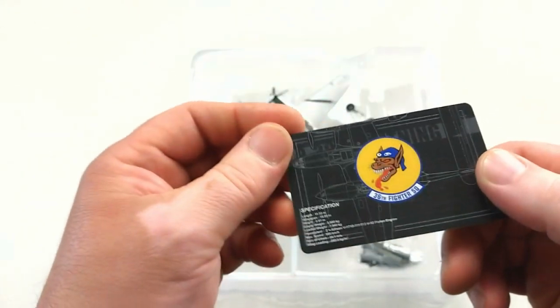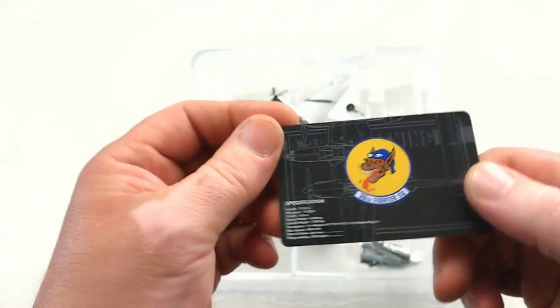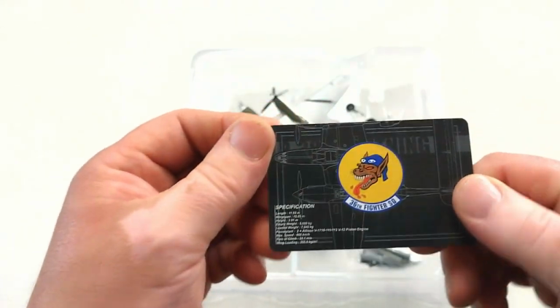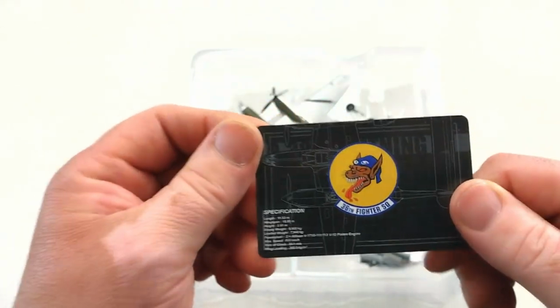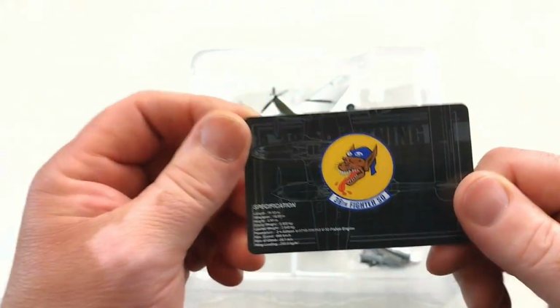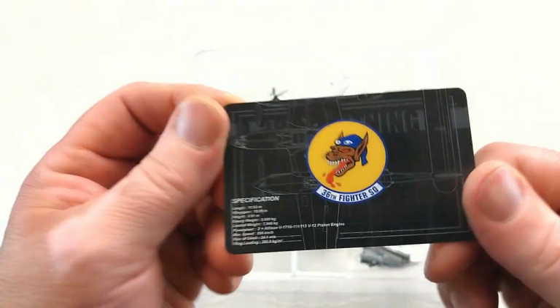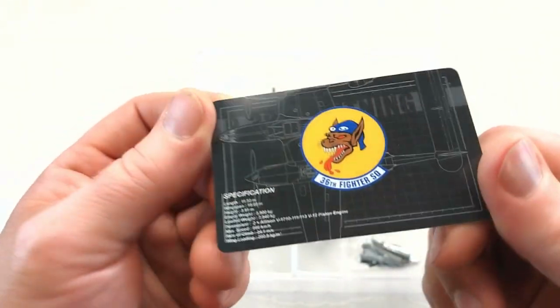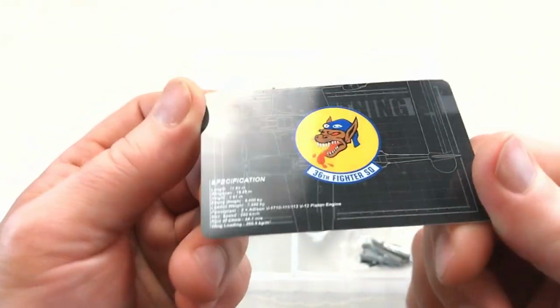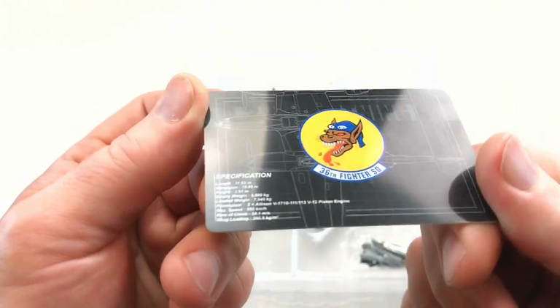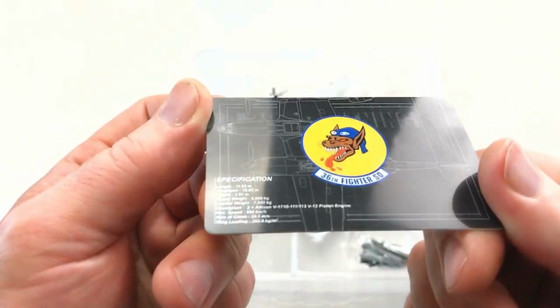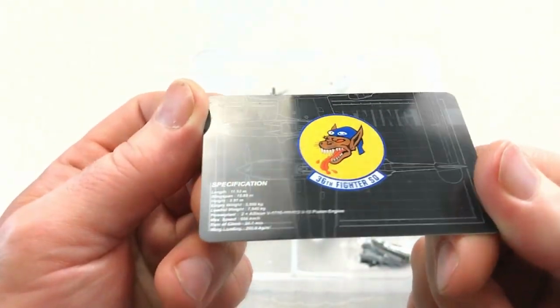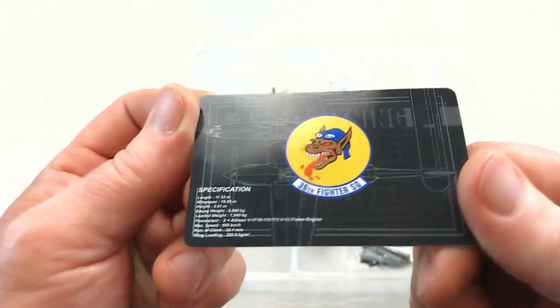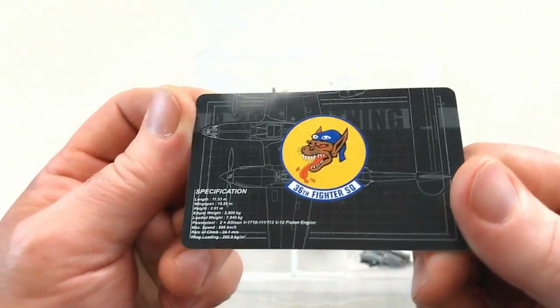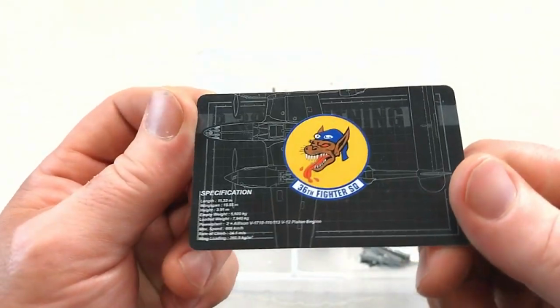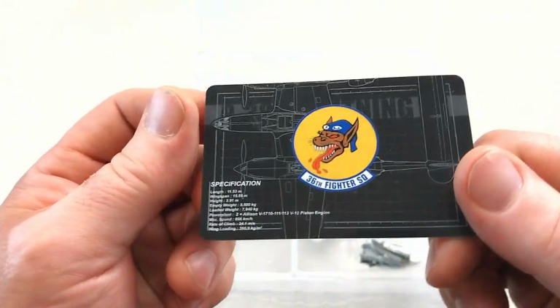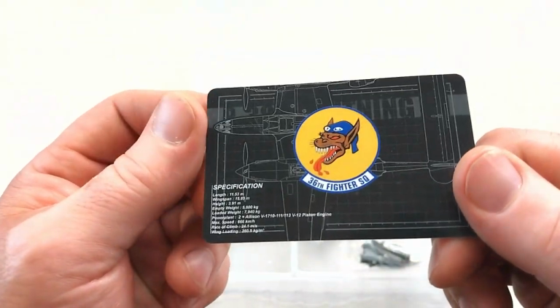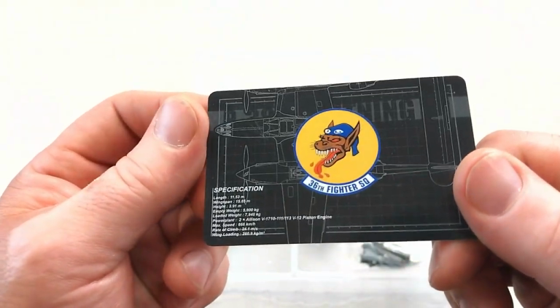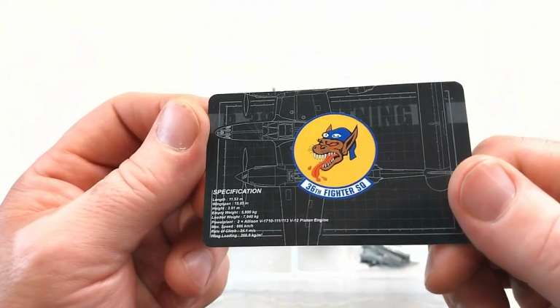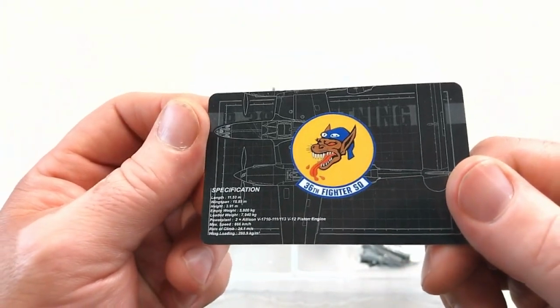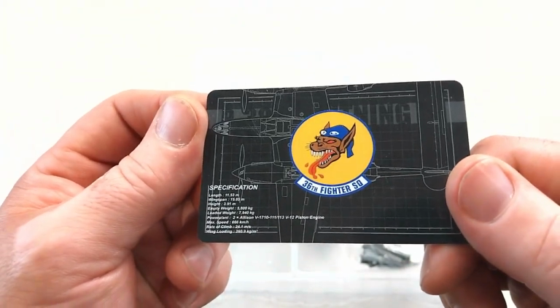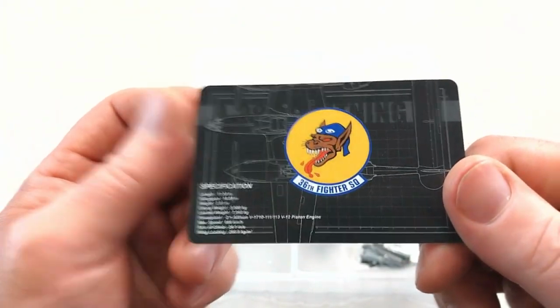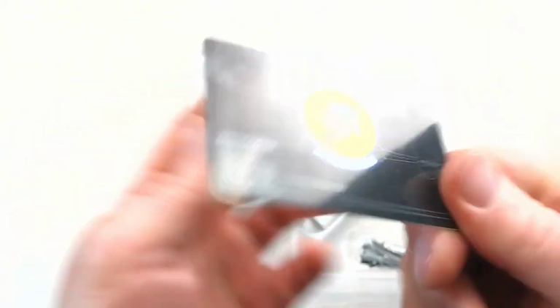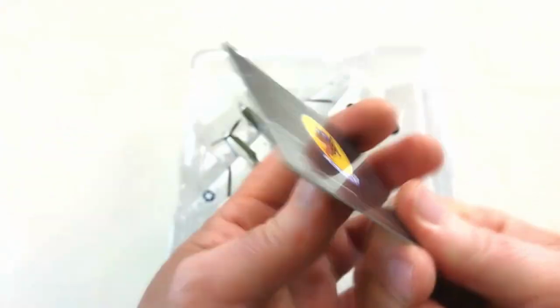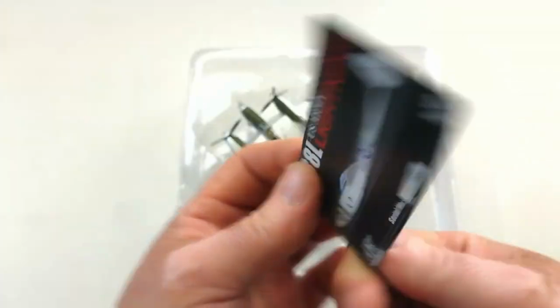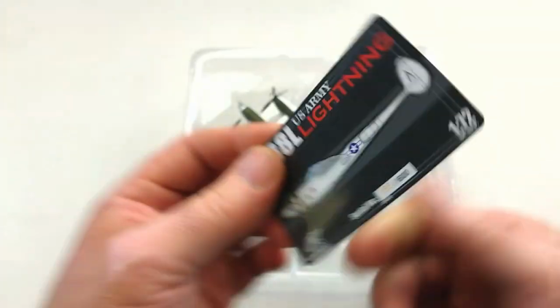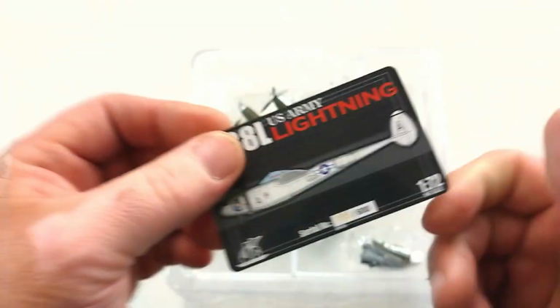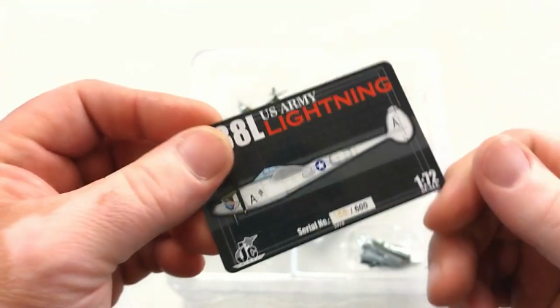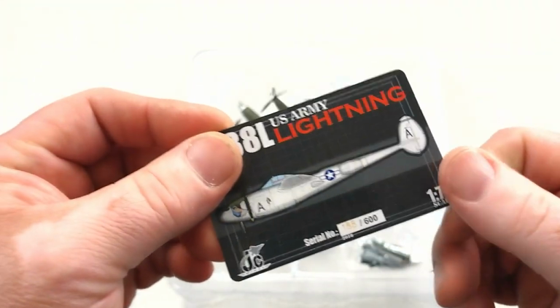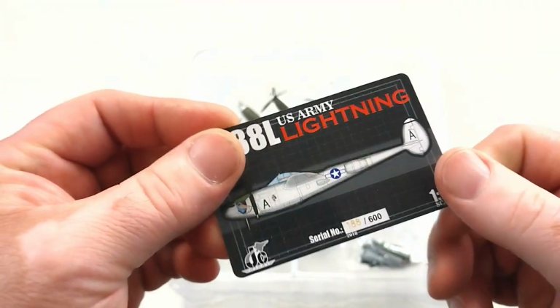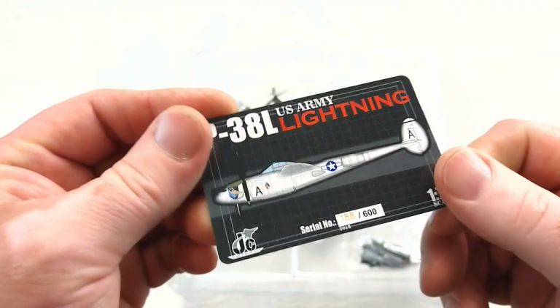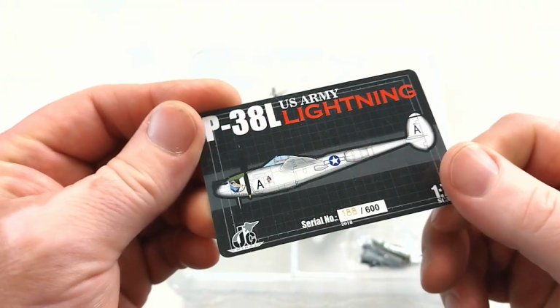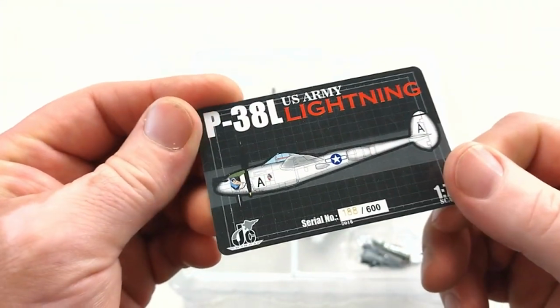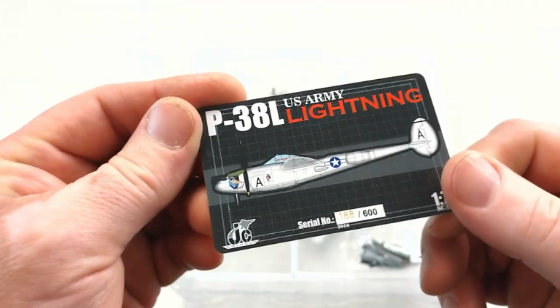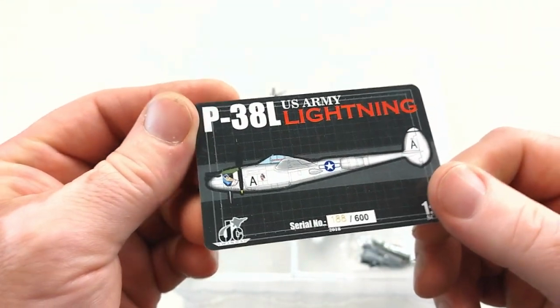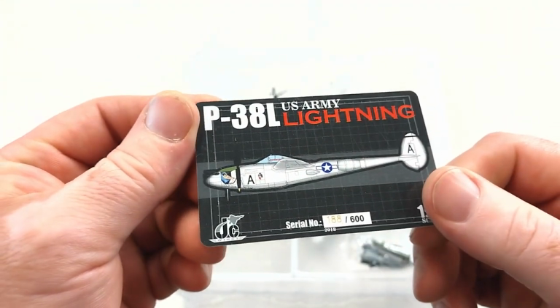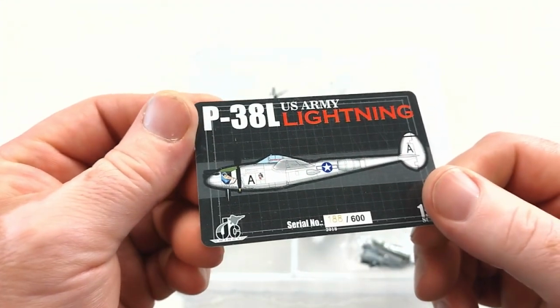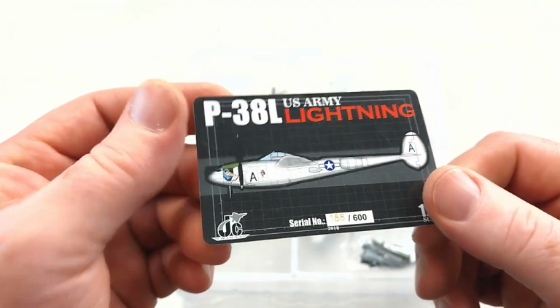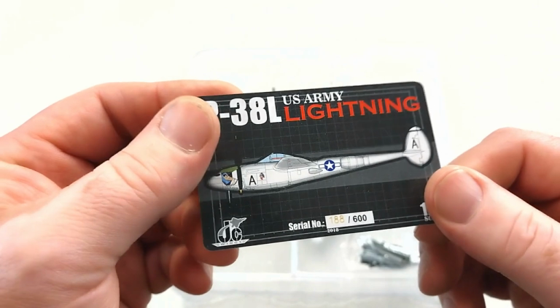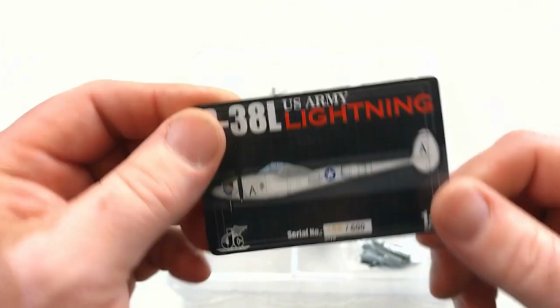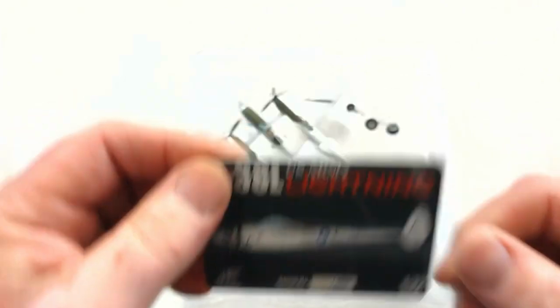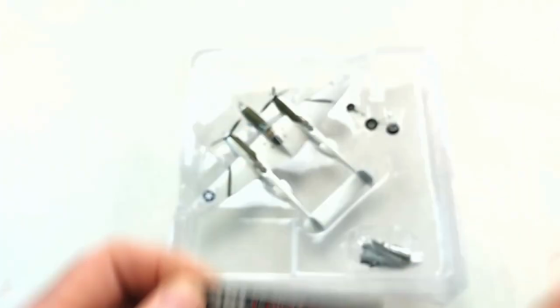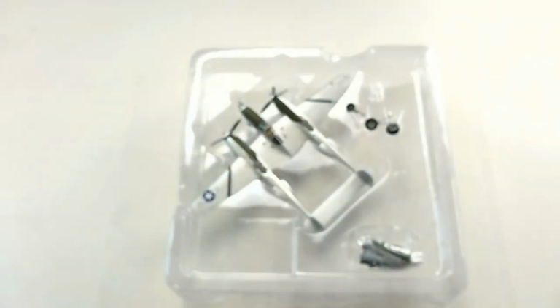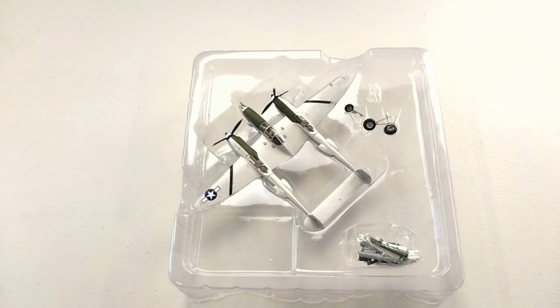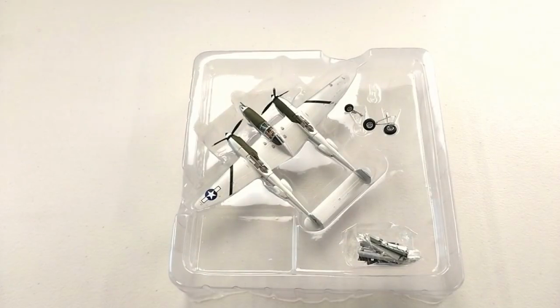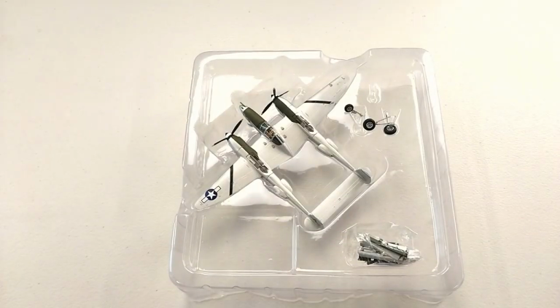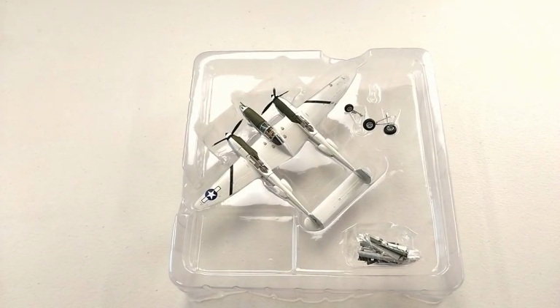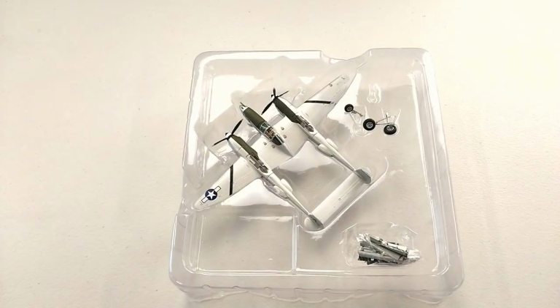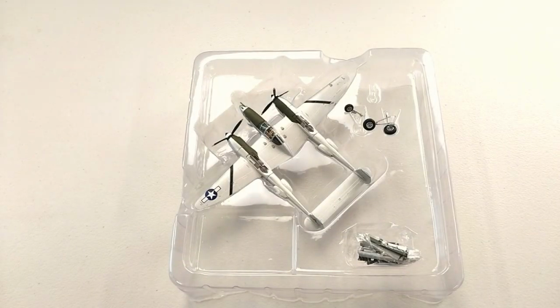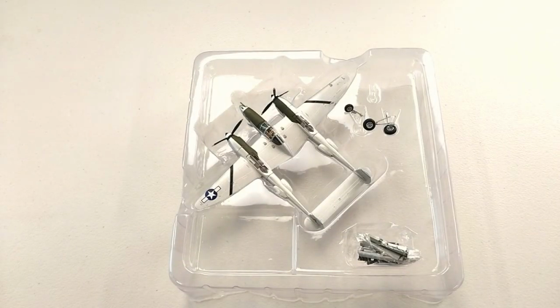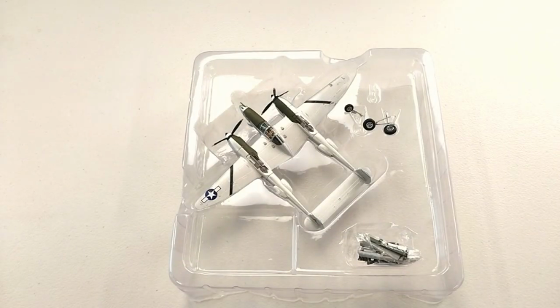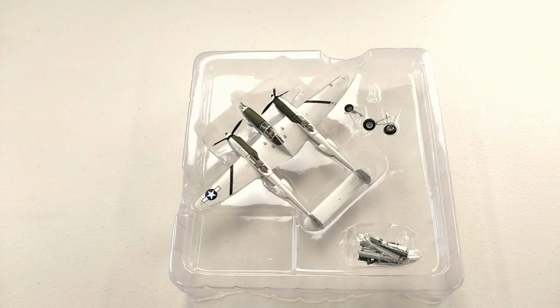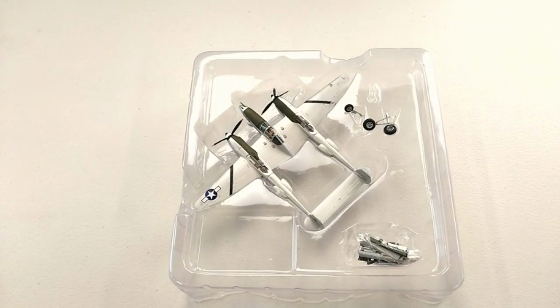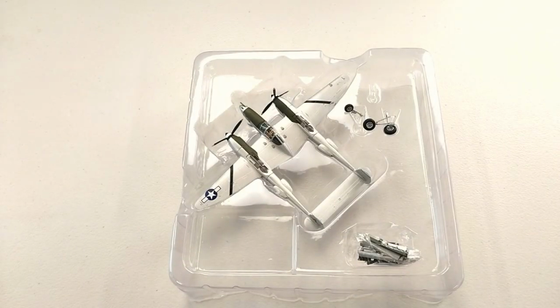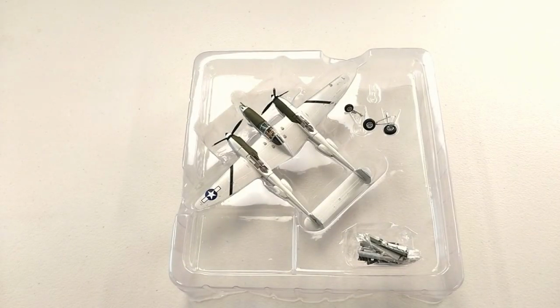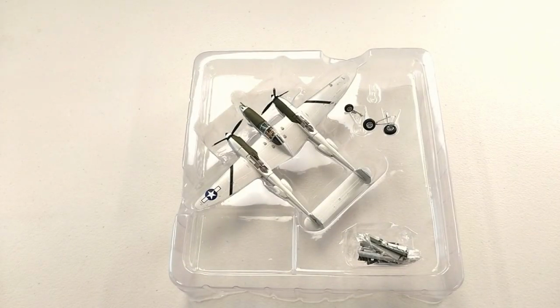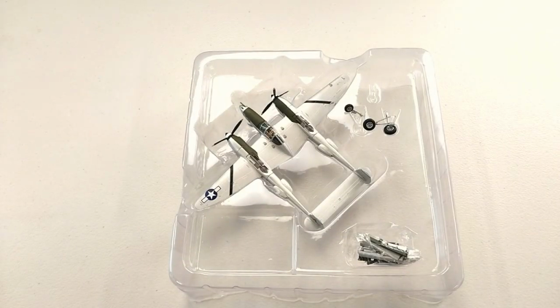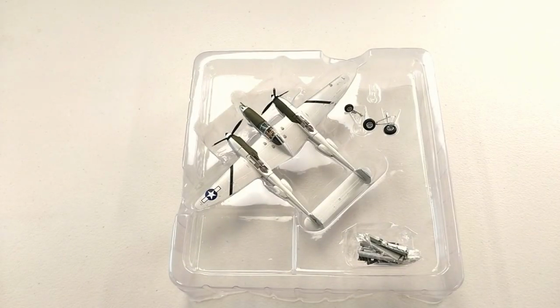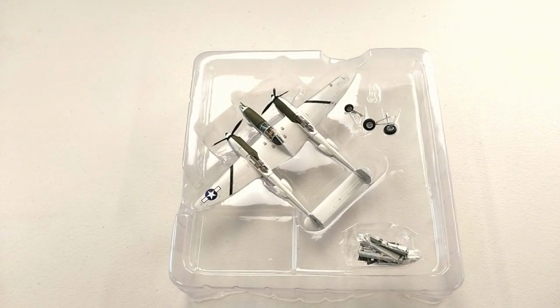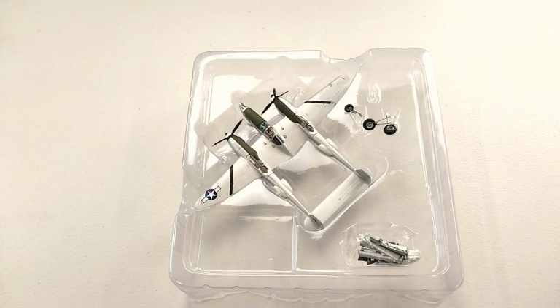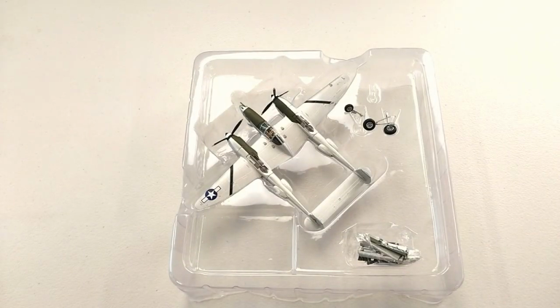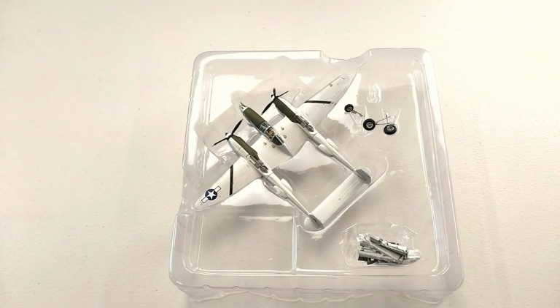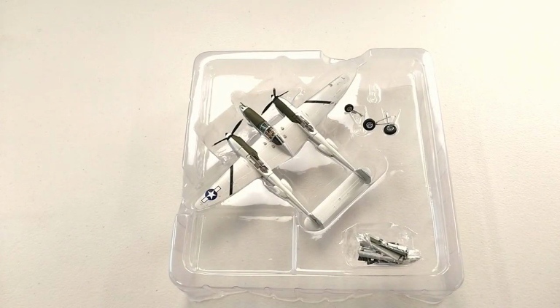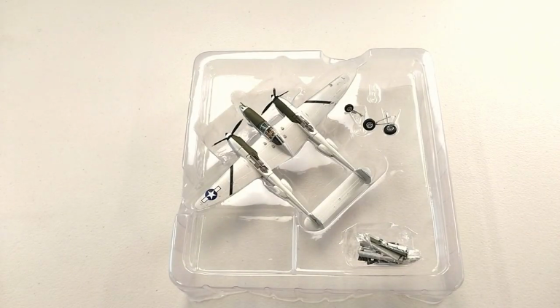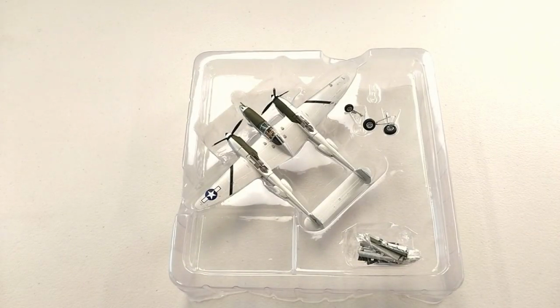These little cards are pretty cool — I reckon it's a little bit of a novelty to have. And what we'll do is we'll get this beast out of the packet.